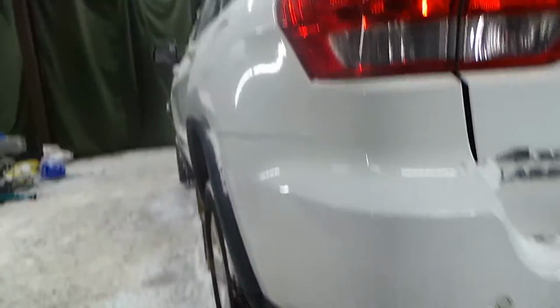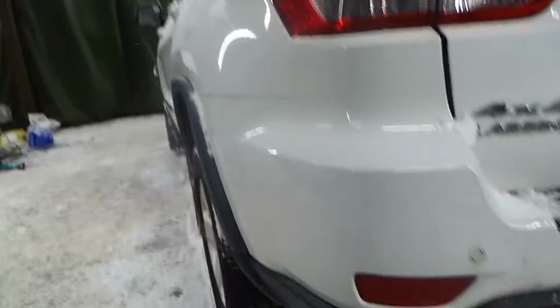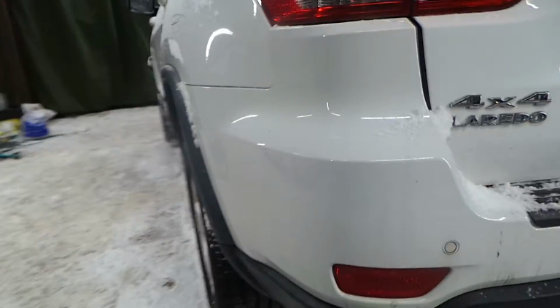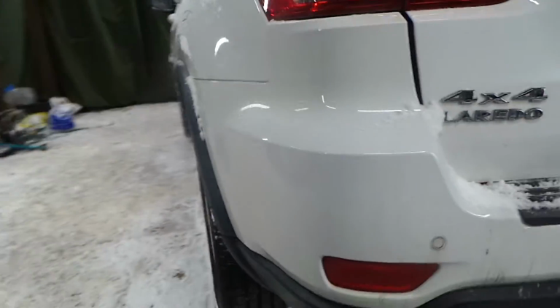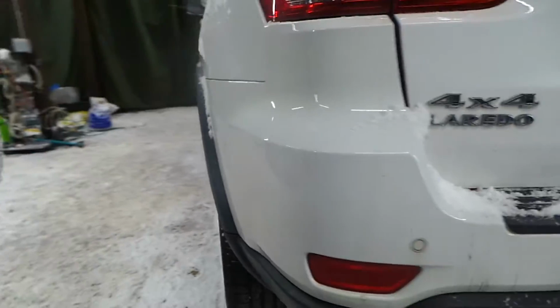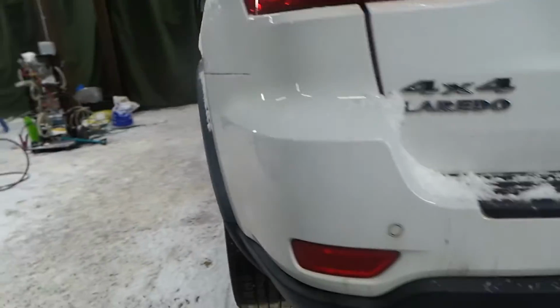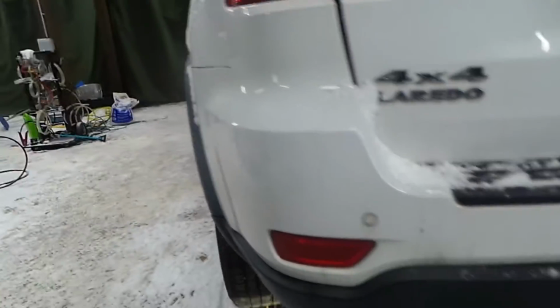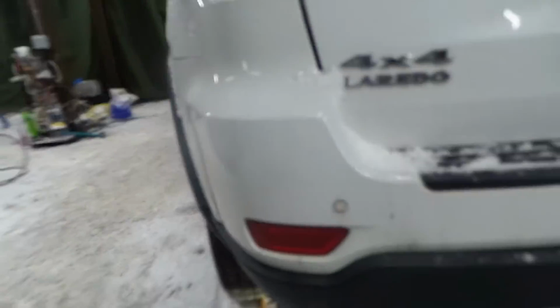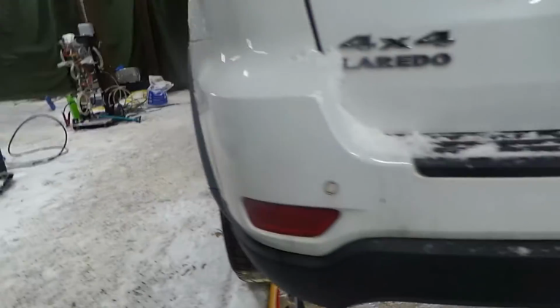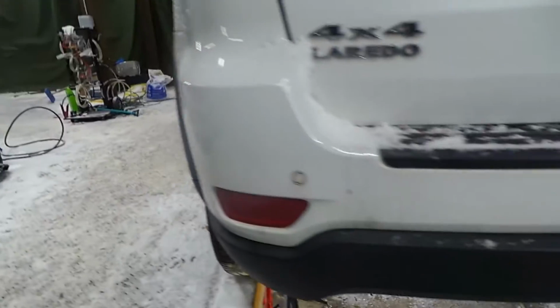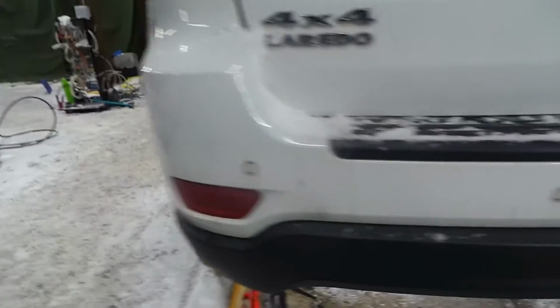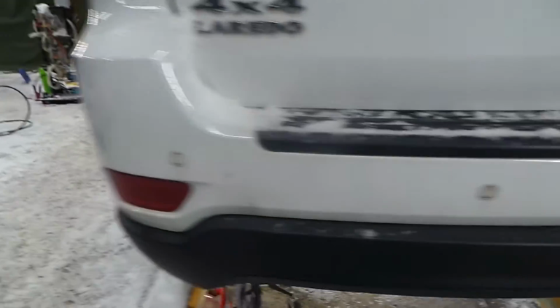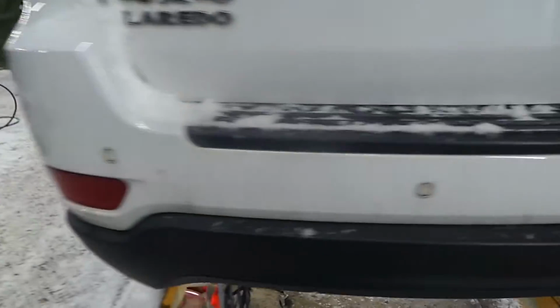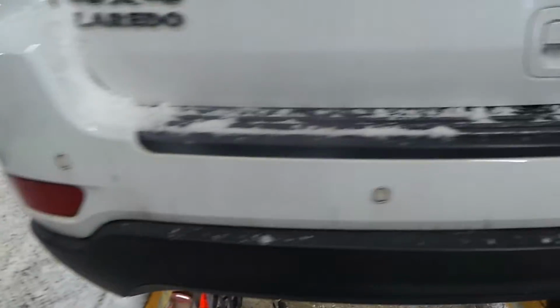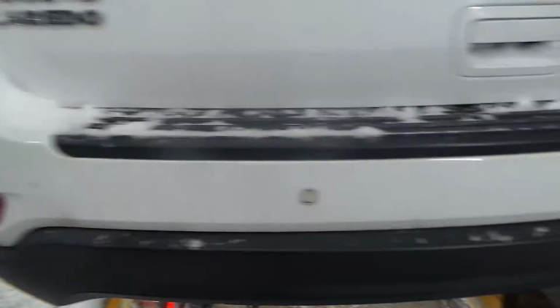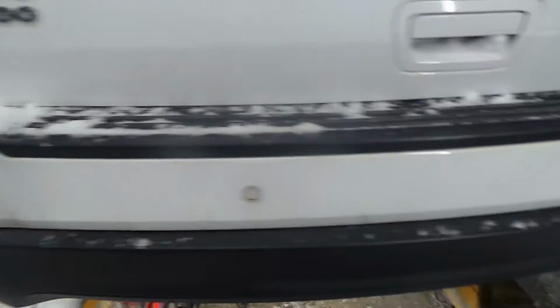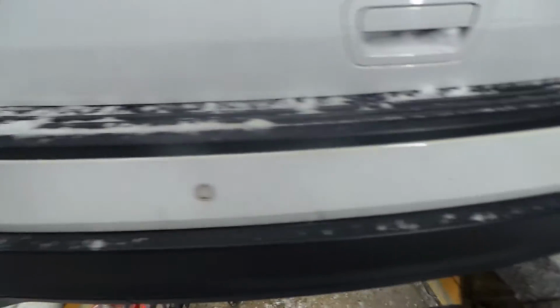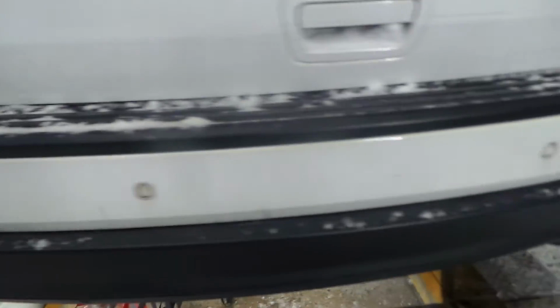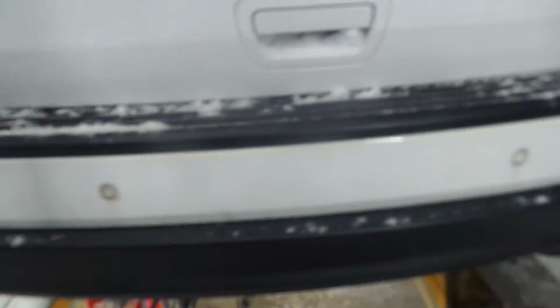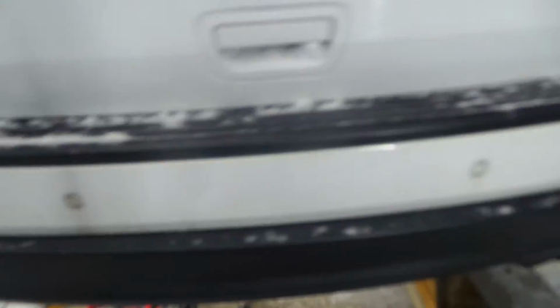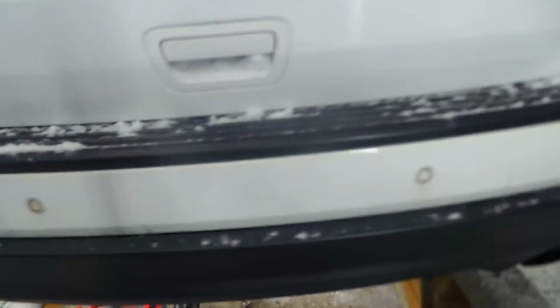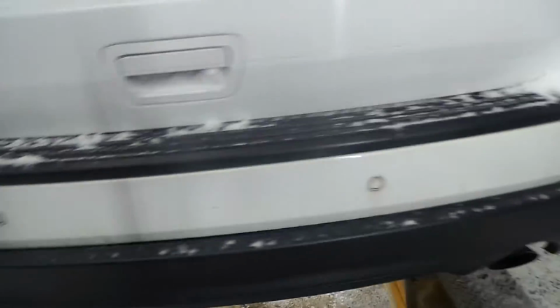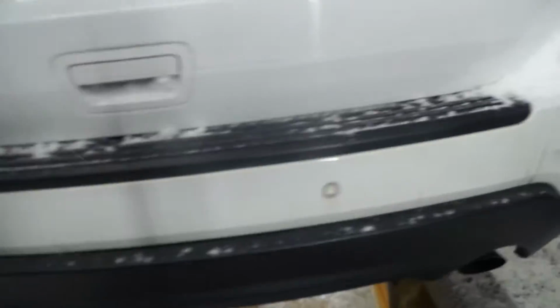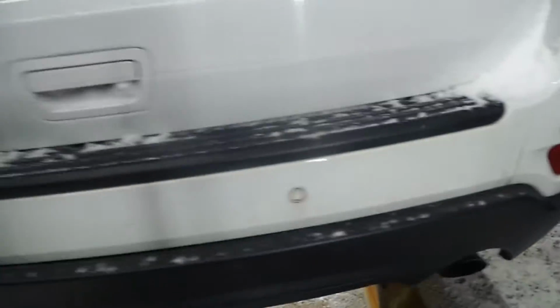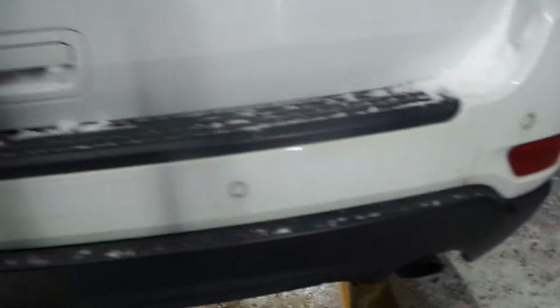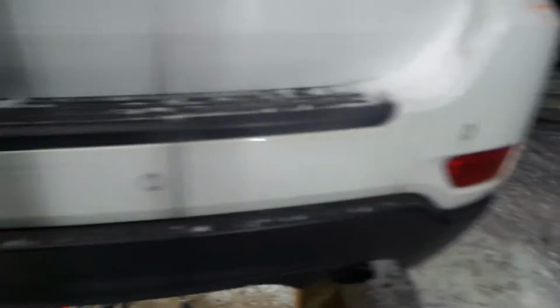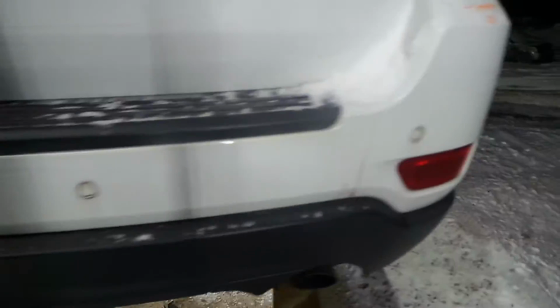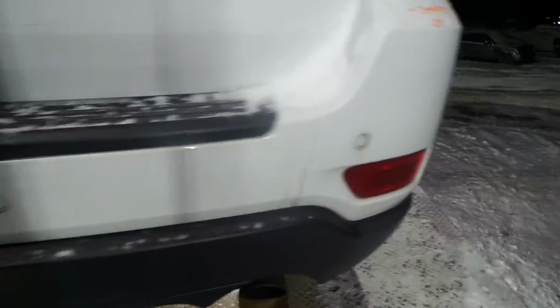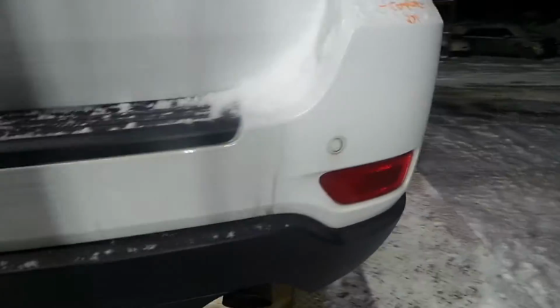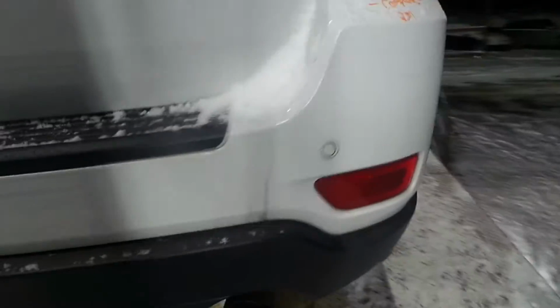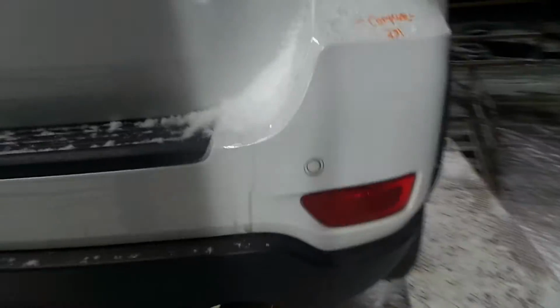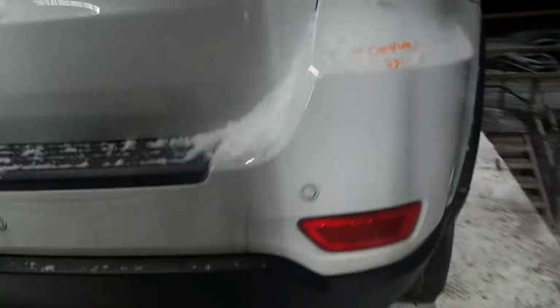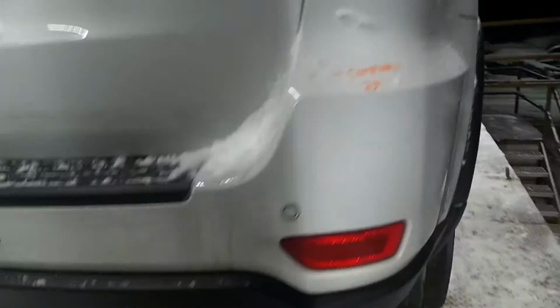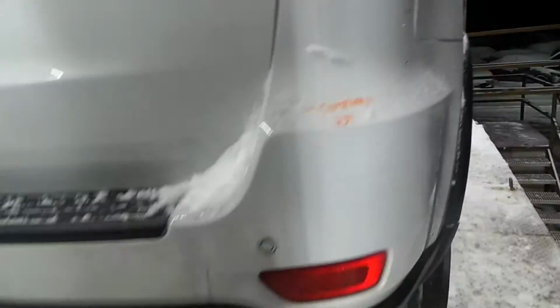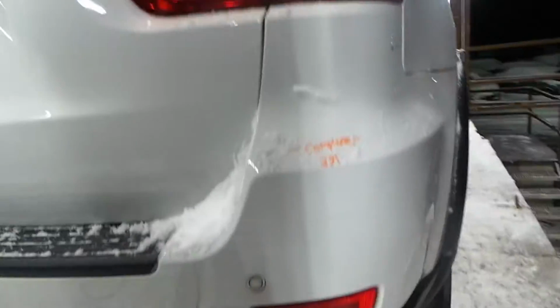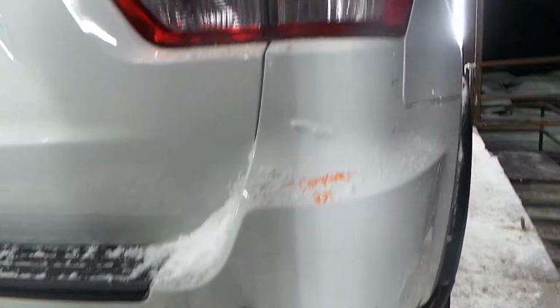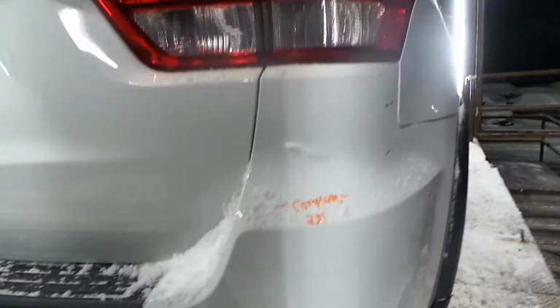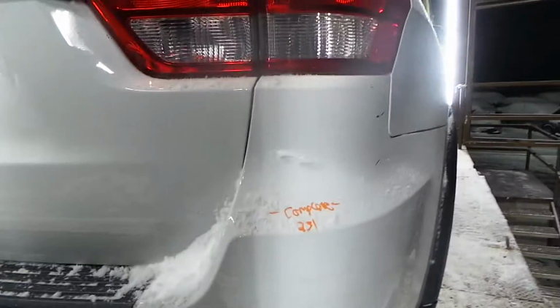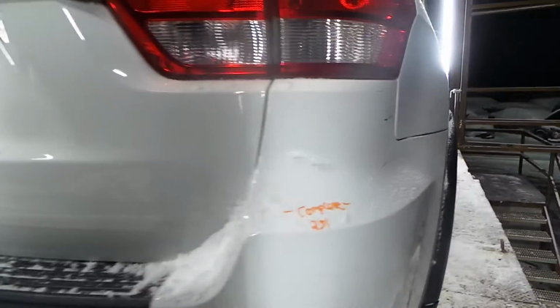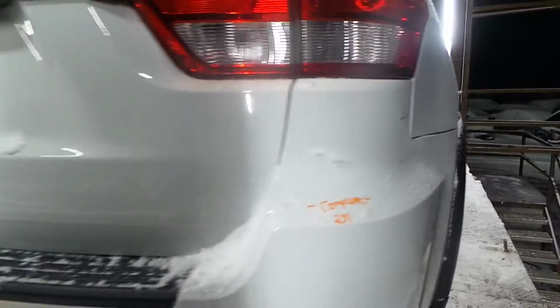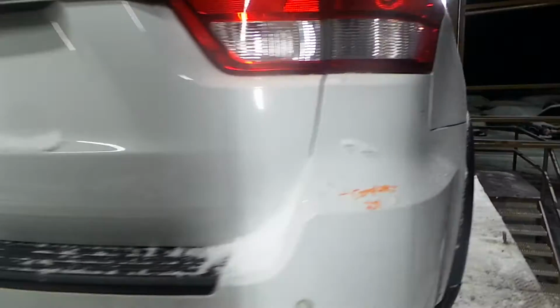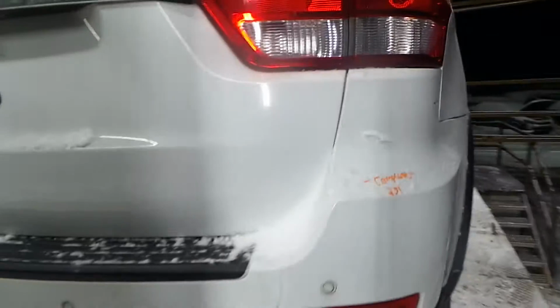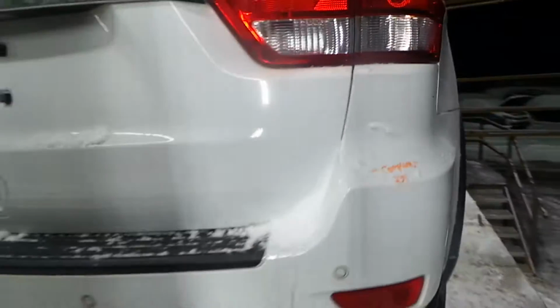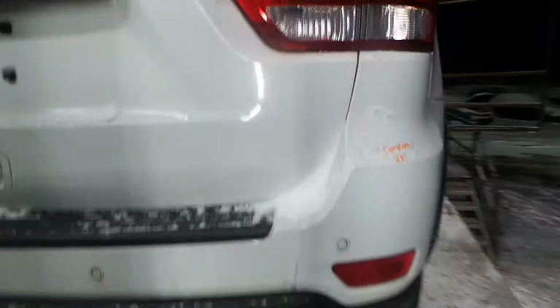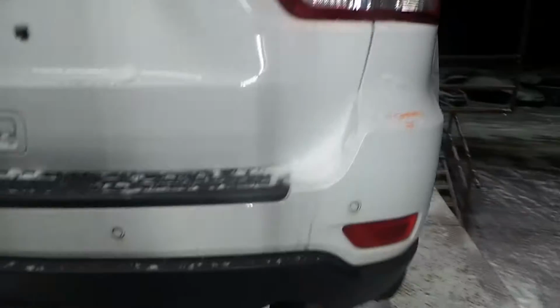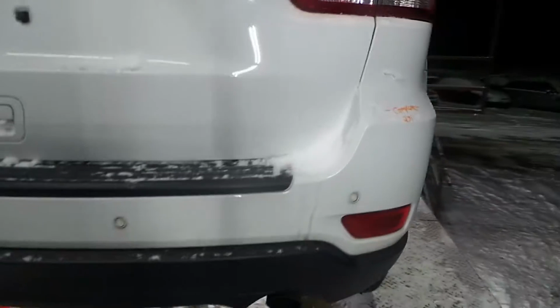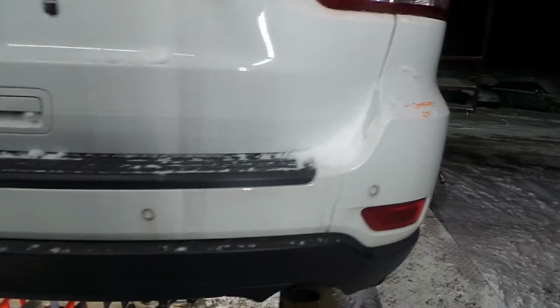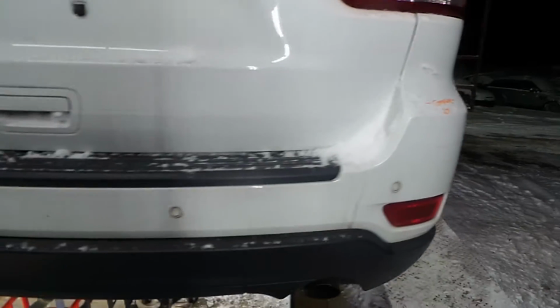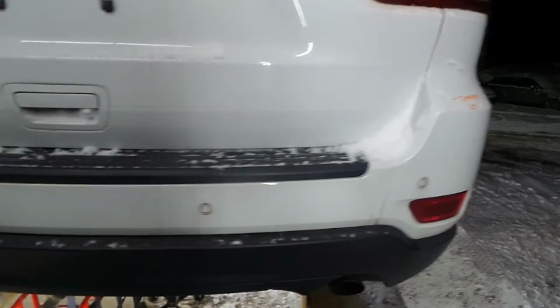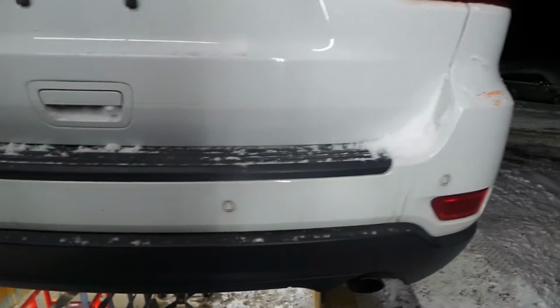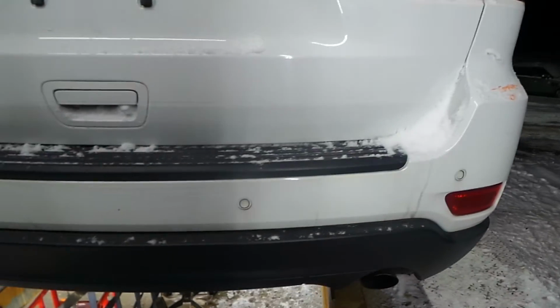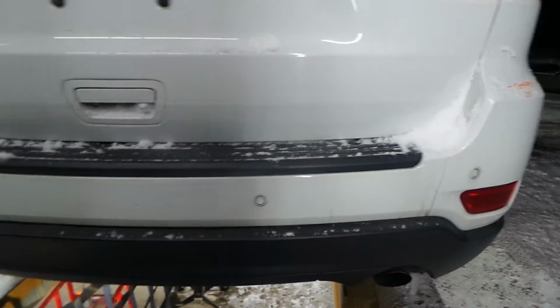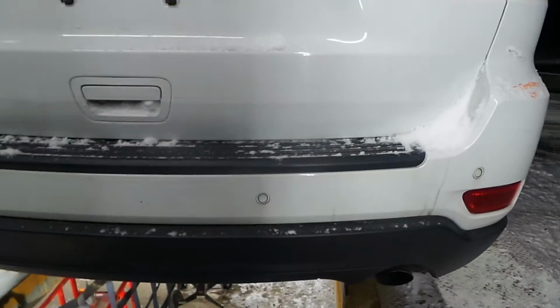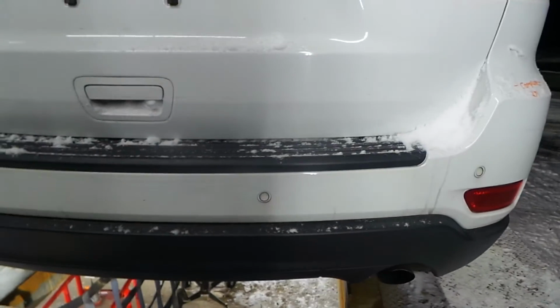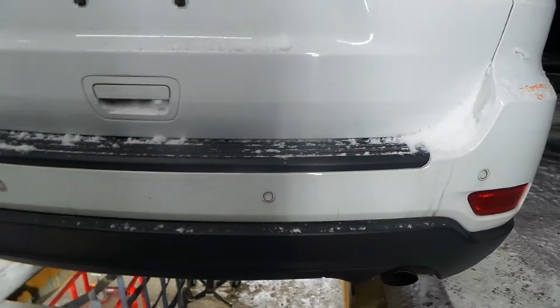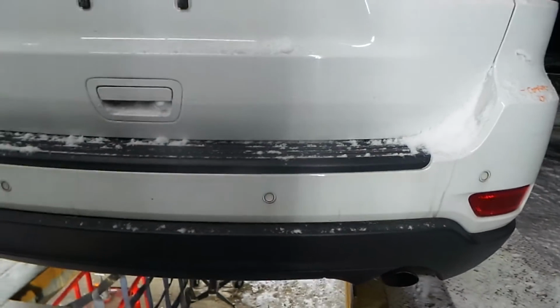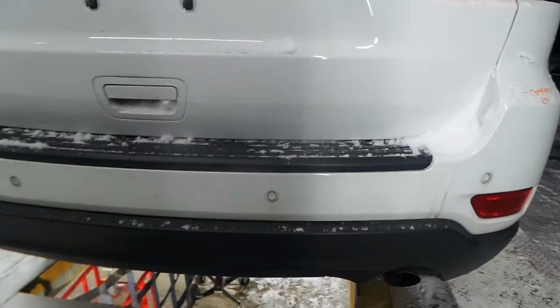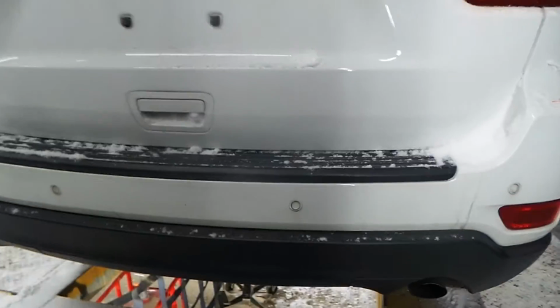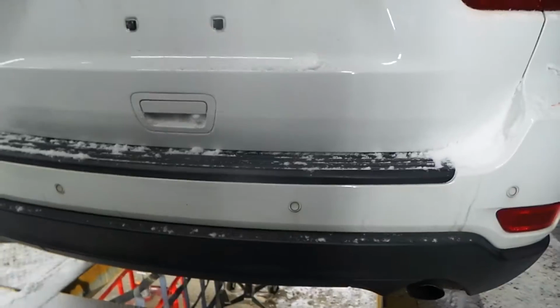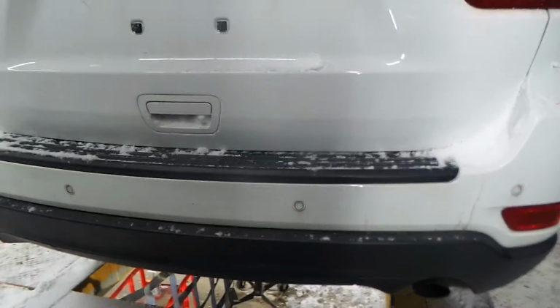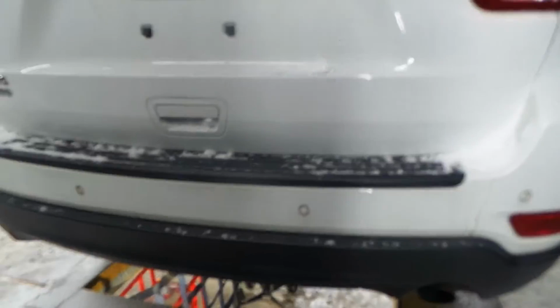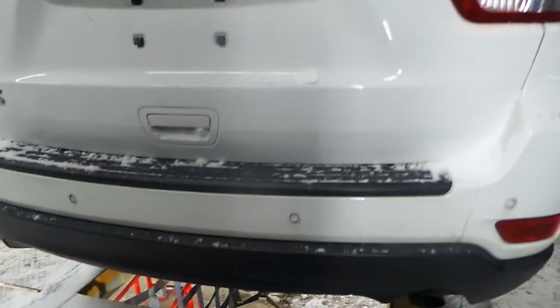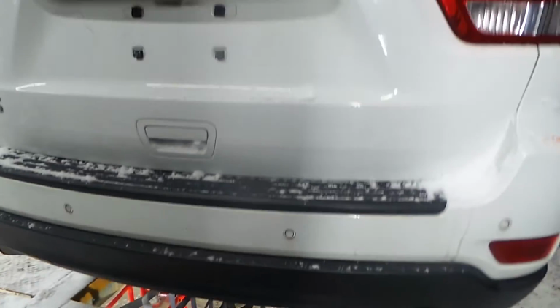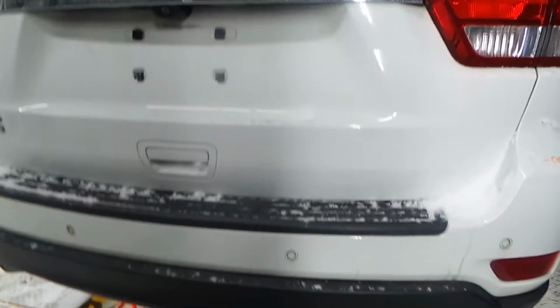Got a good complete rear bumper — couple of scrapes — but it's going to come complete with the cover, the sensors, and the rebar.